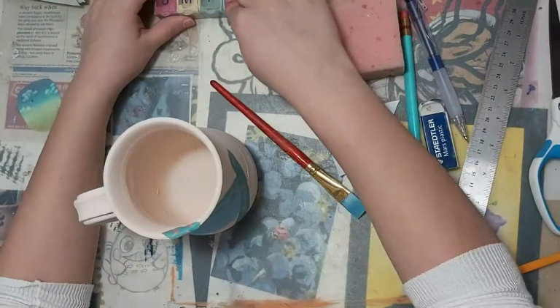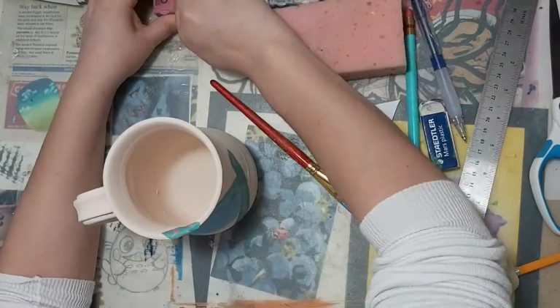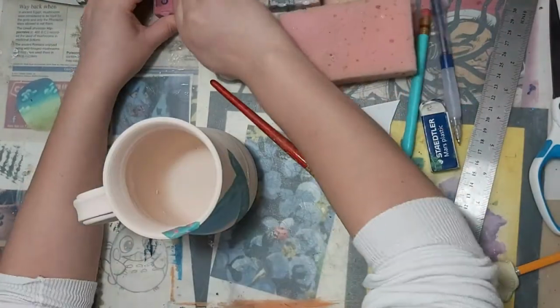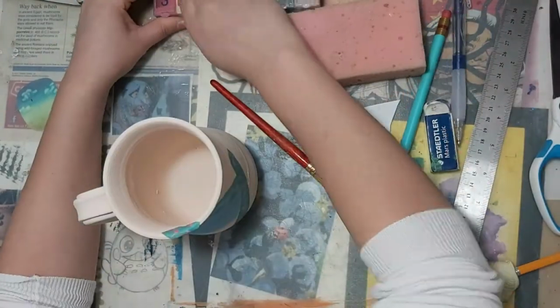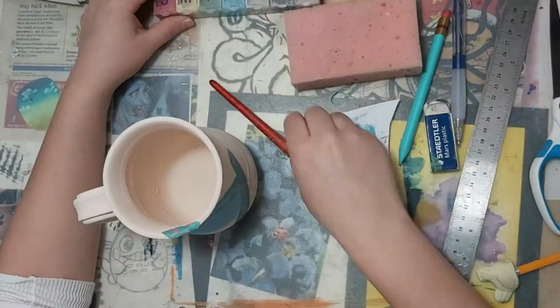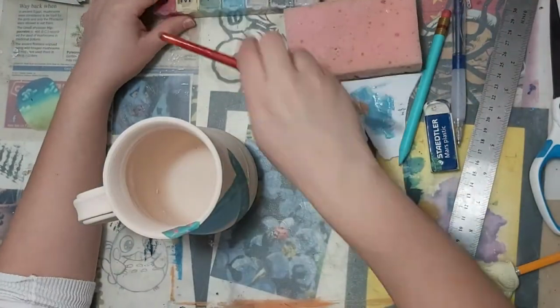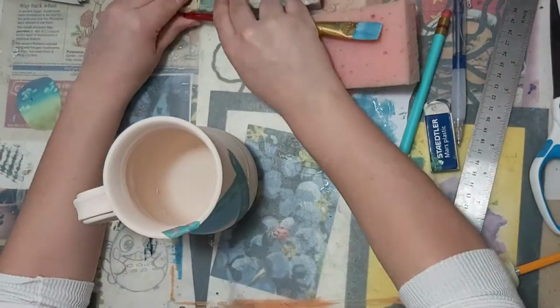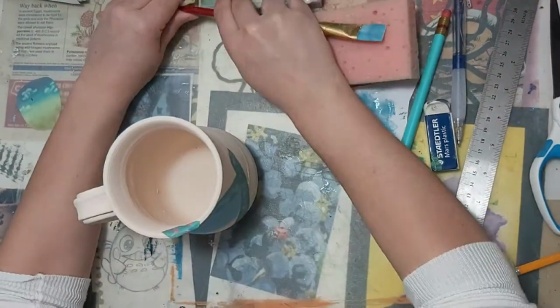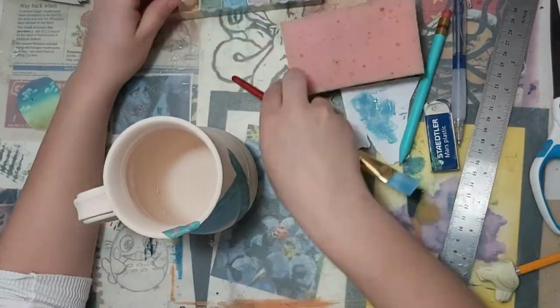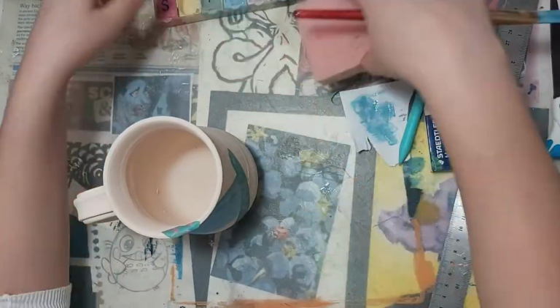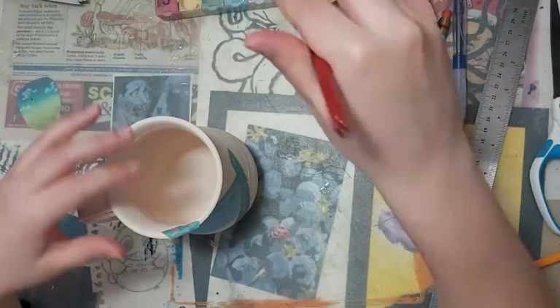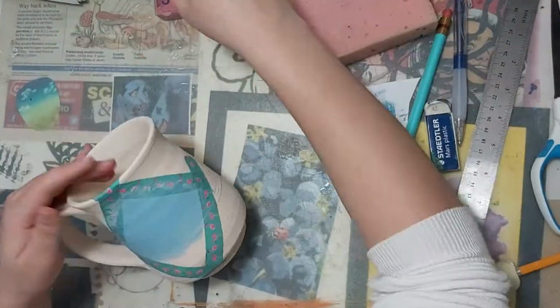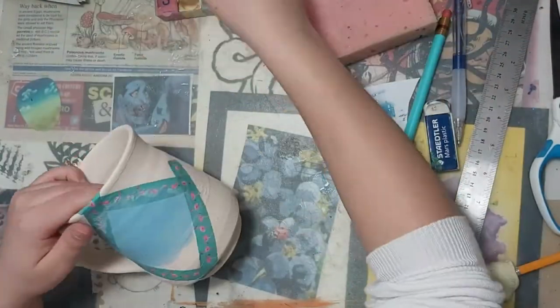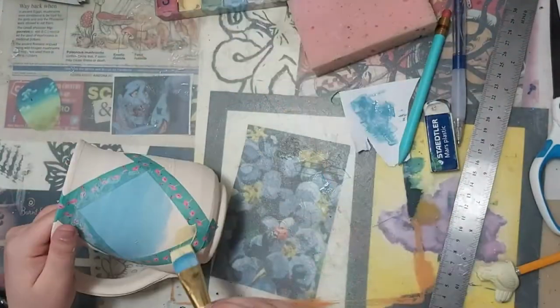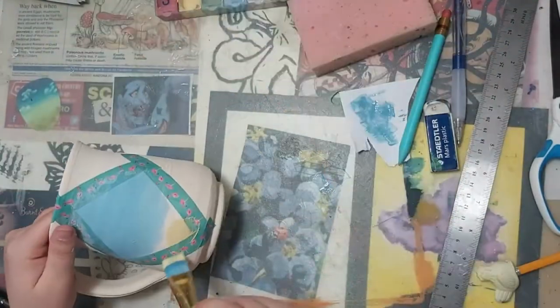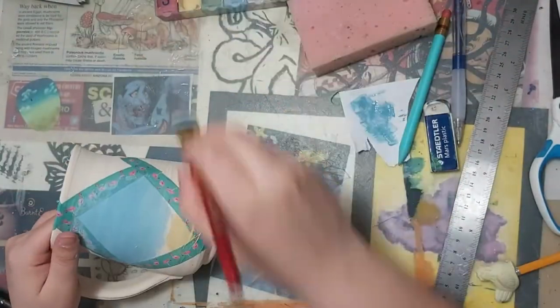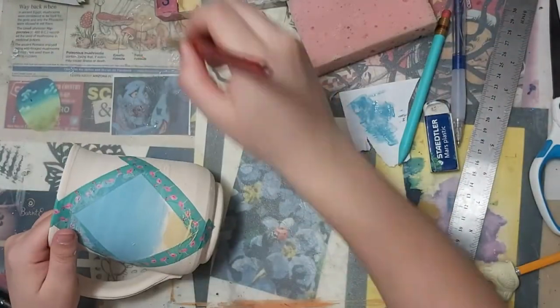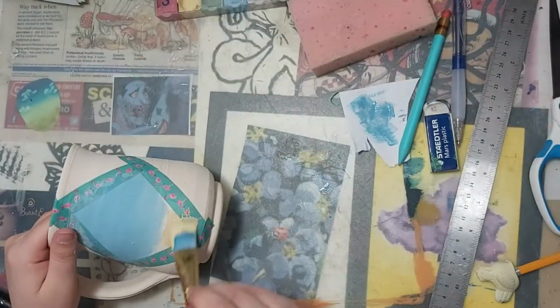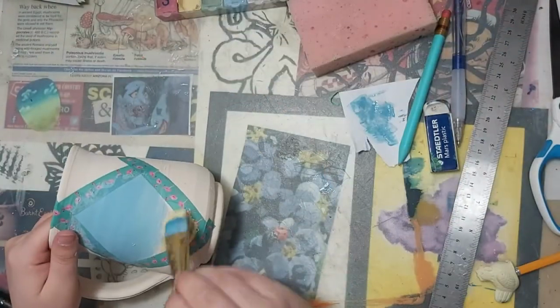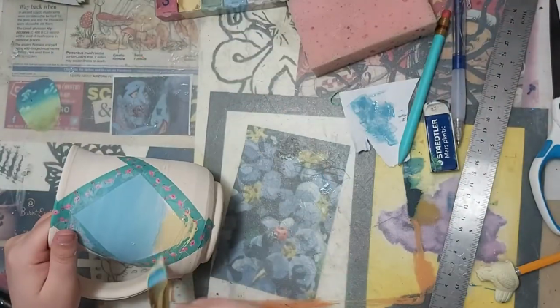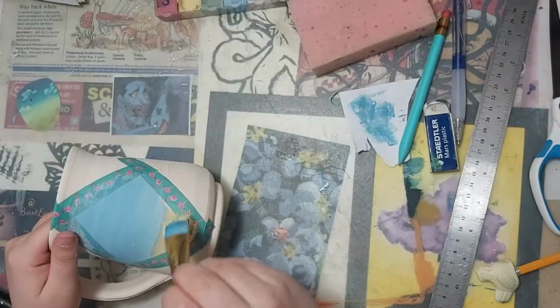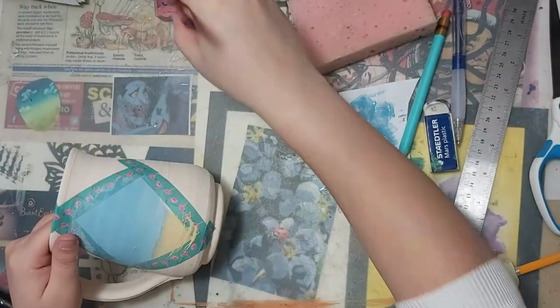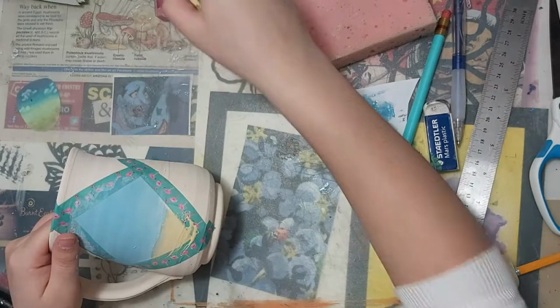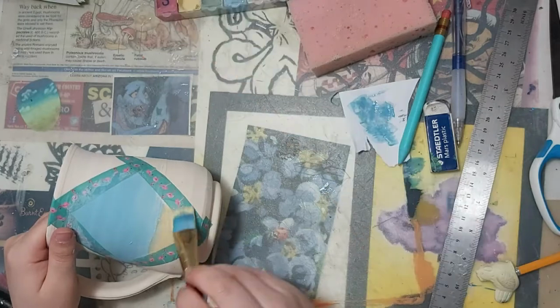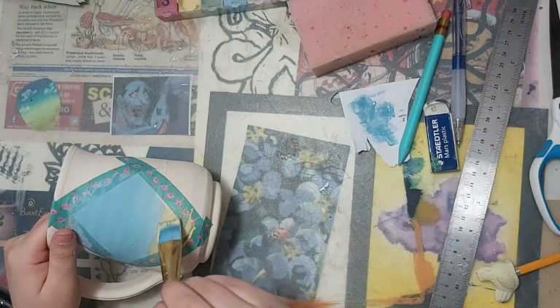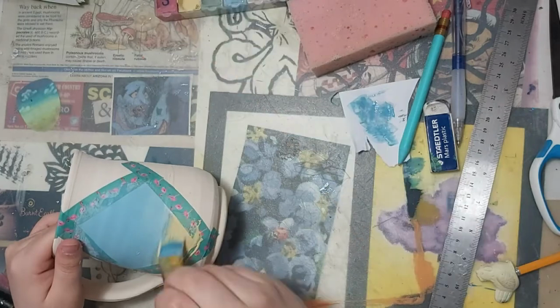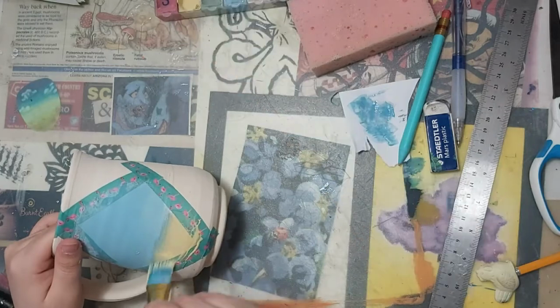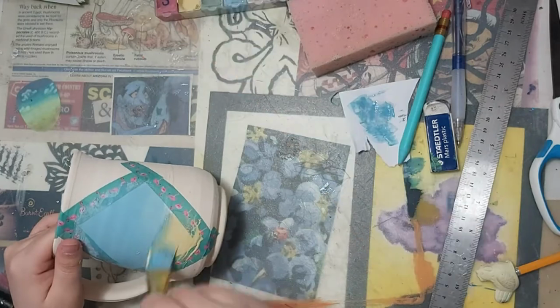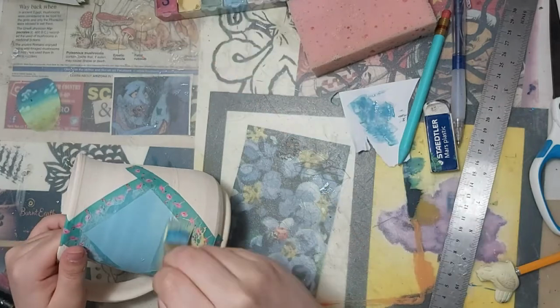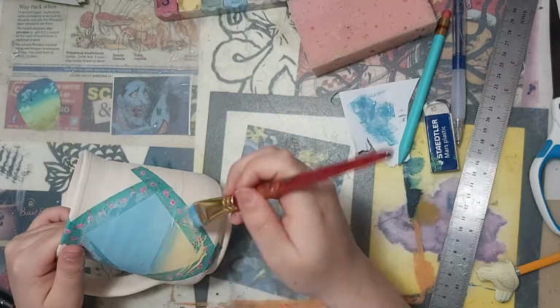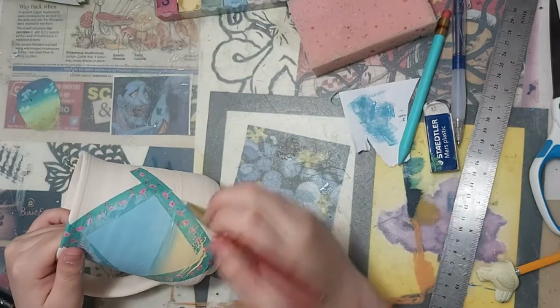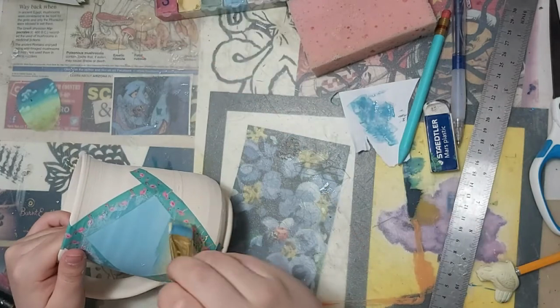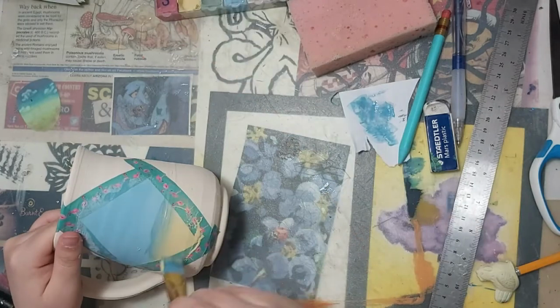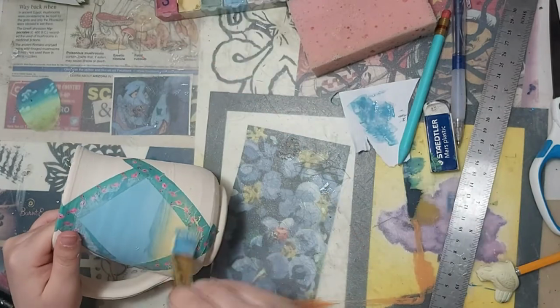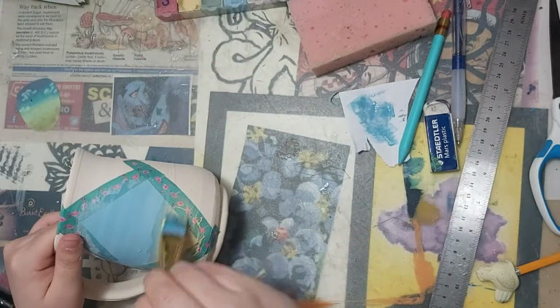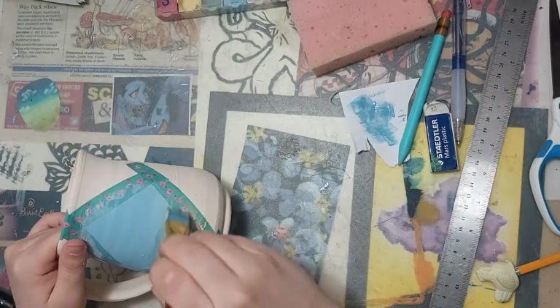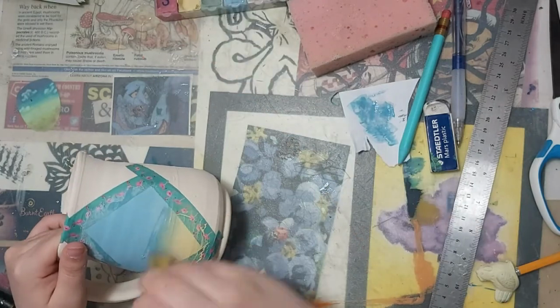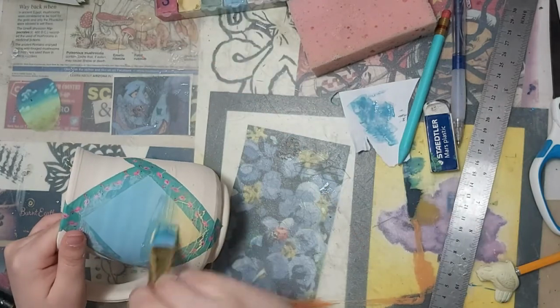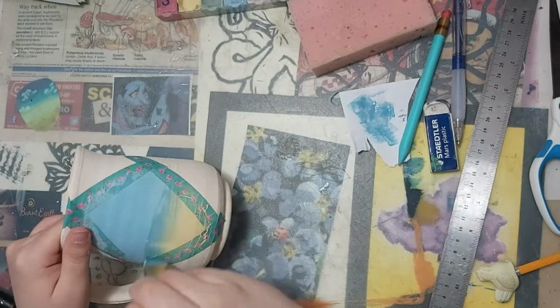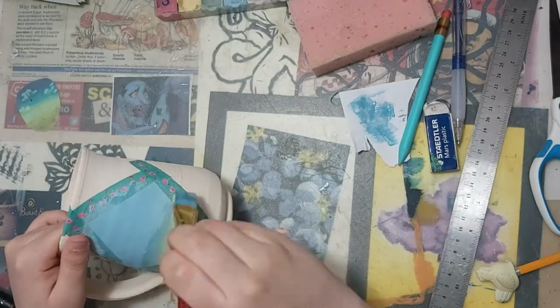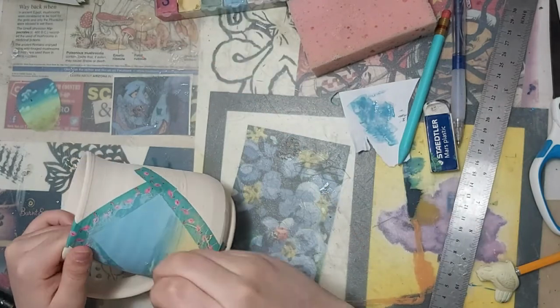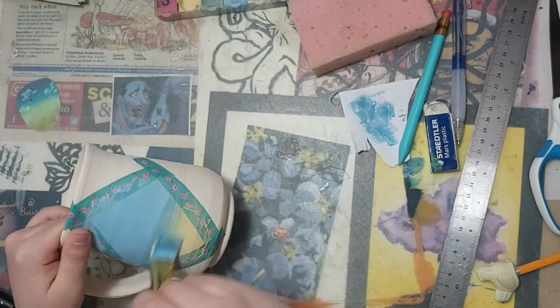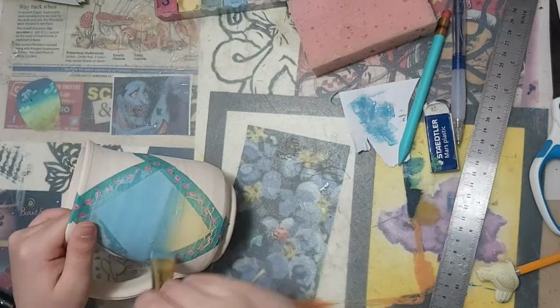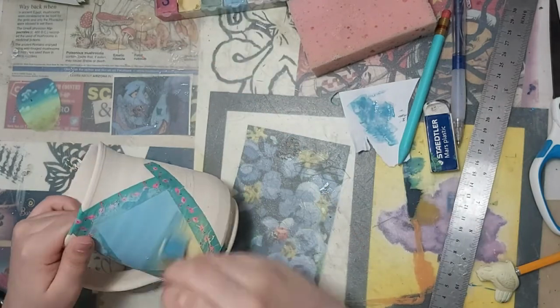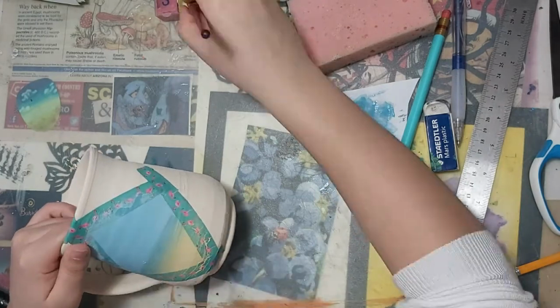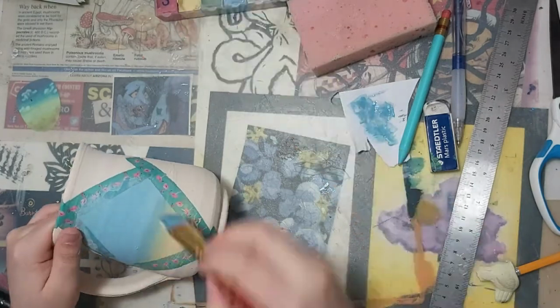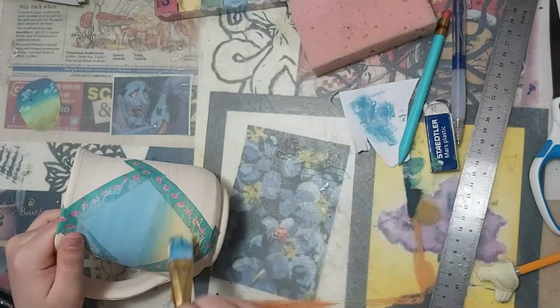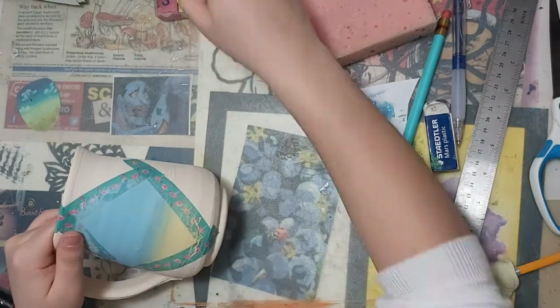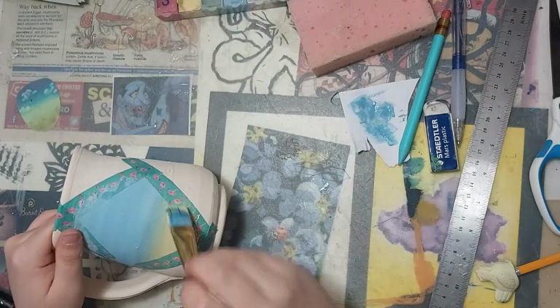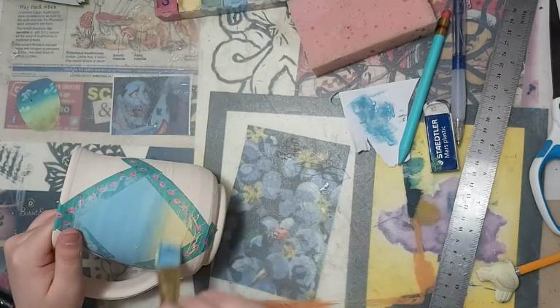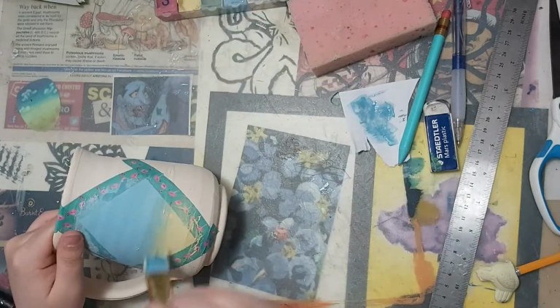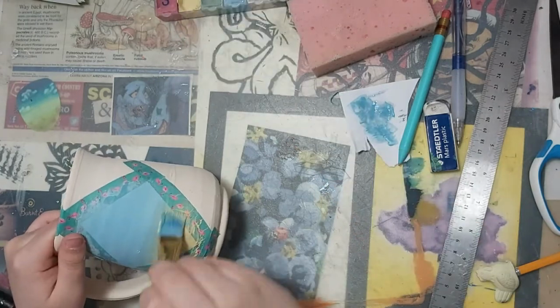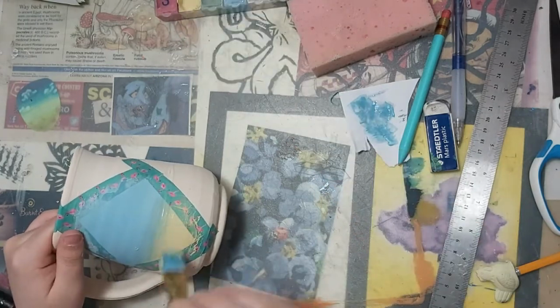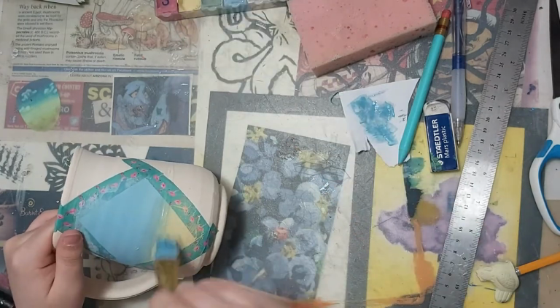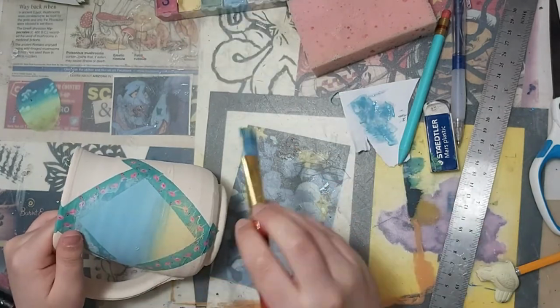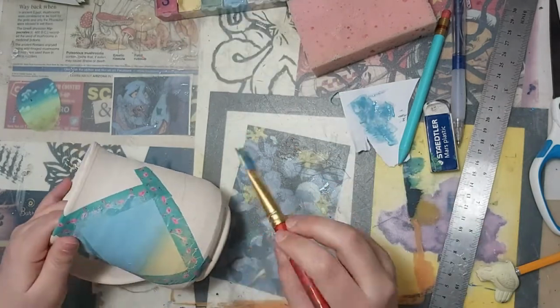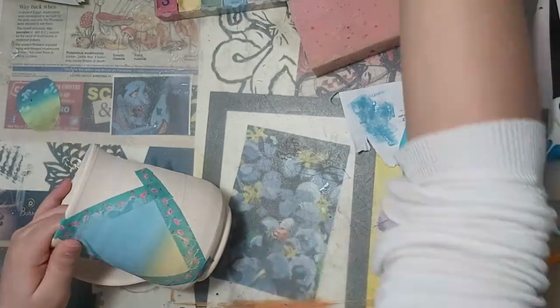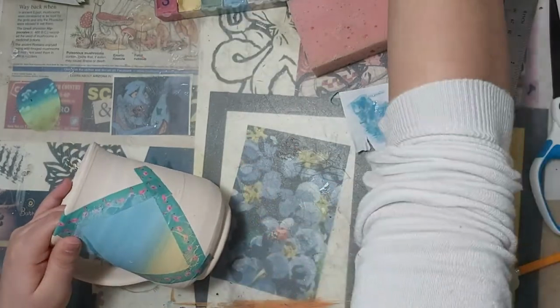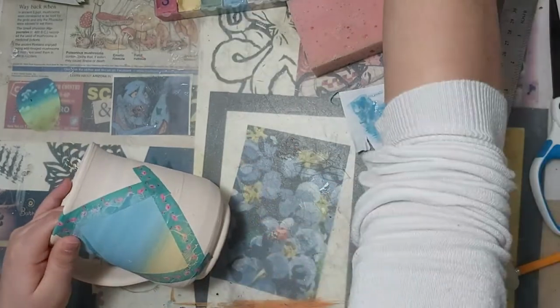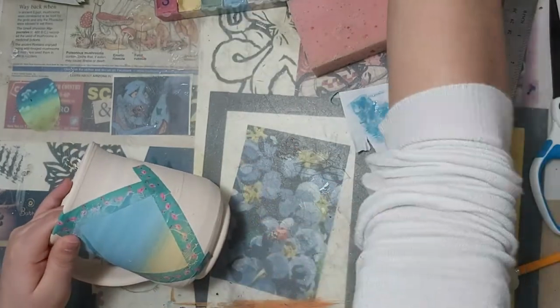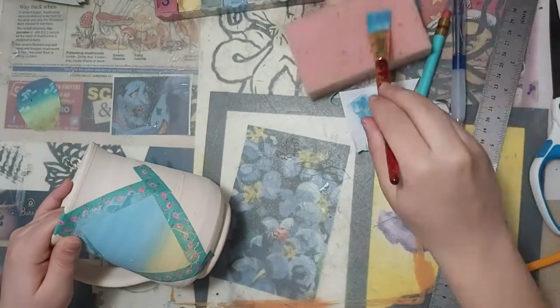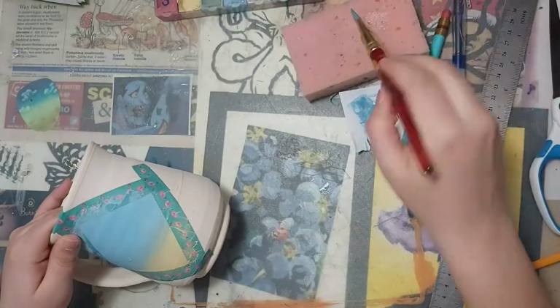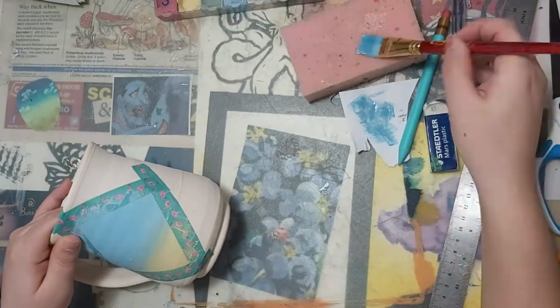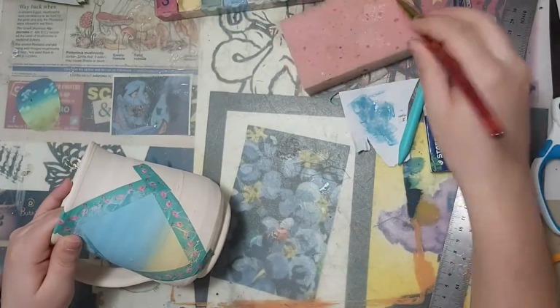Once I've painted the blue right where I want it, I'm going to bring out the yellow, and I'm going to start from the bottom of the diamond and just bring it up.